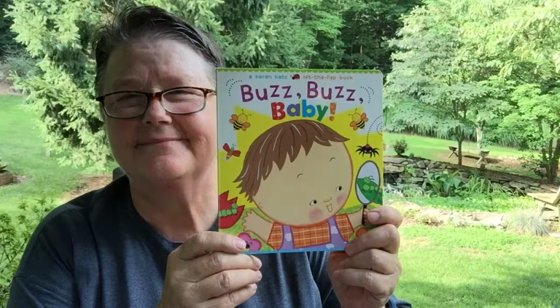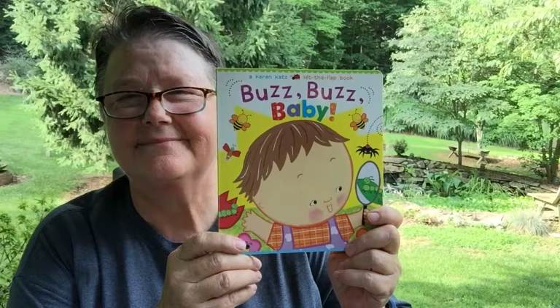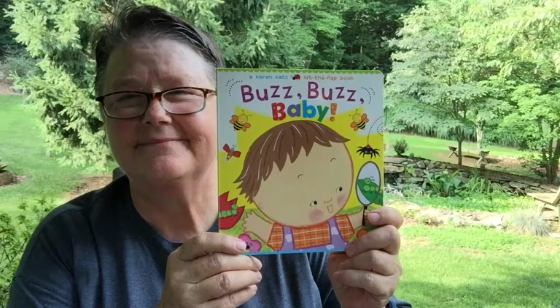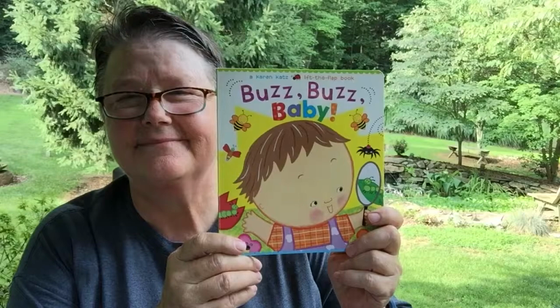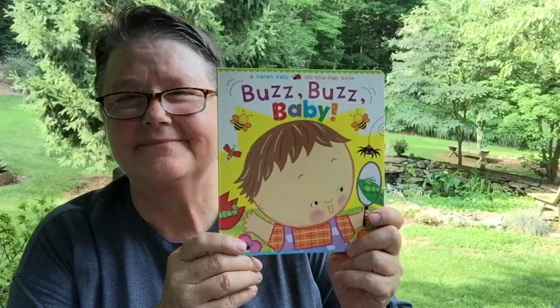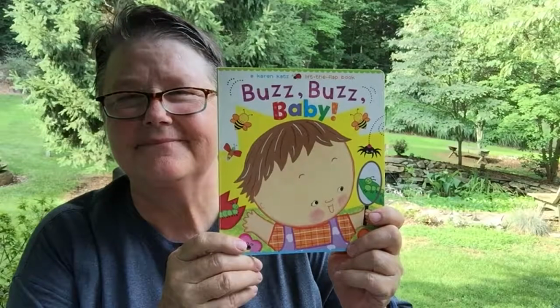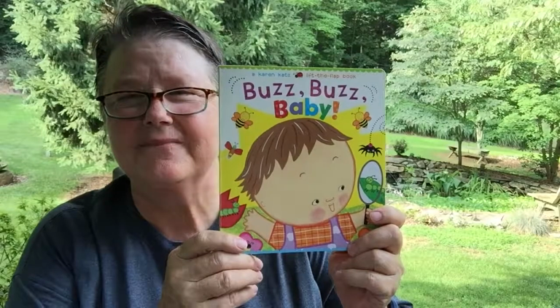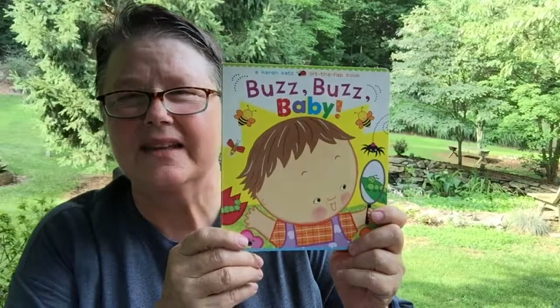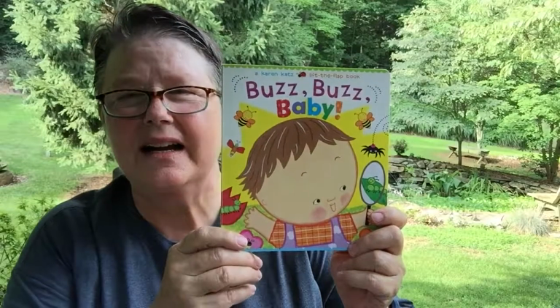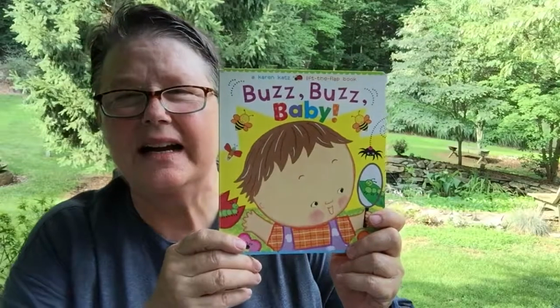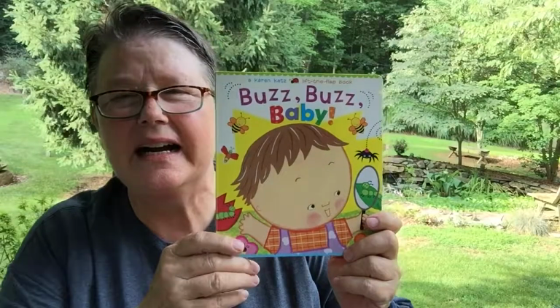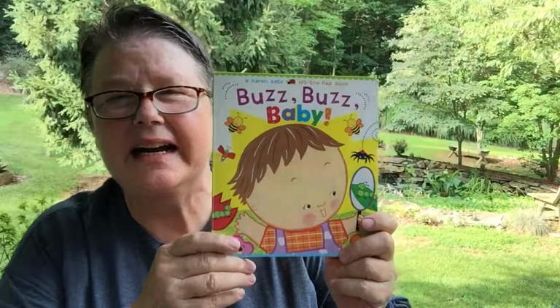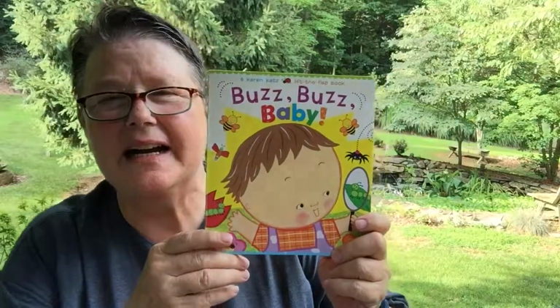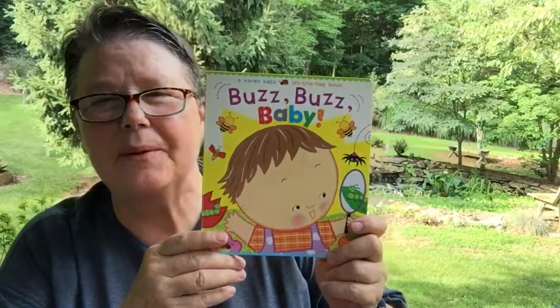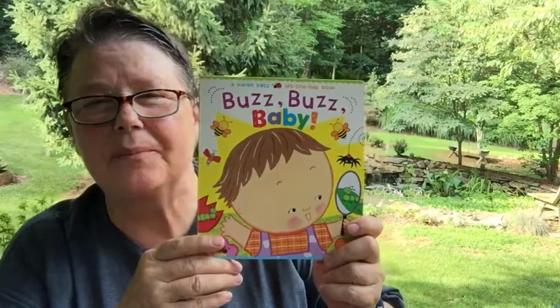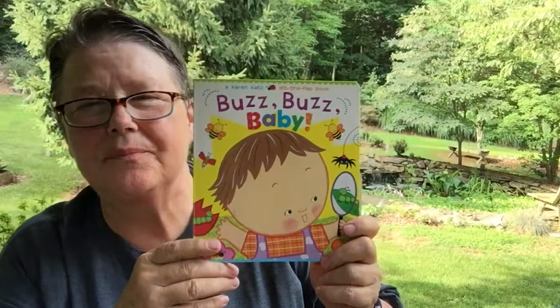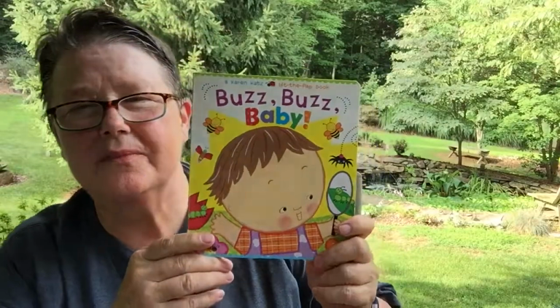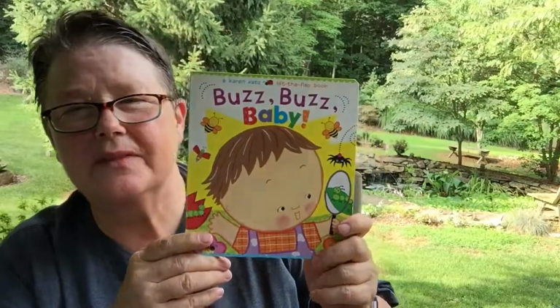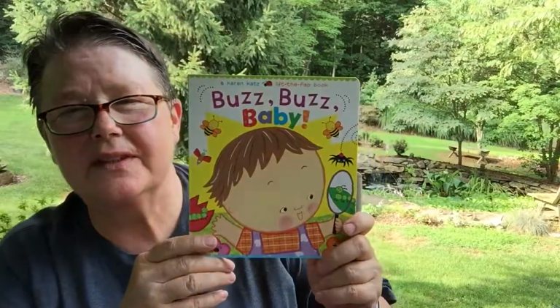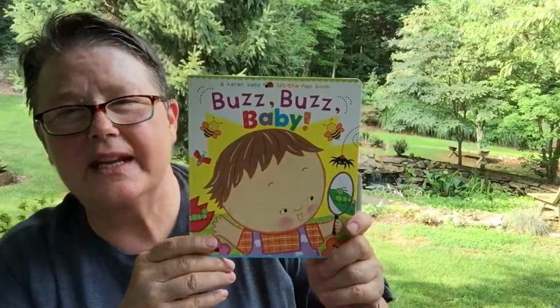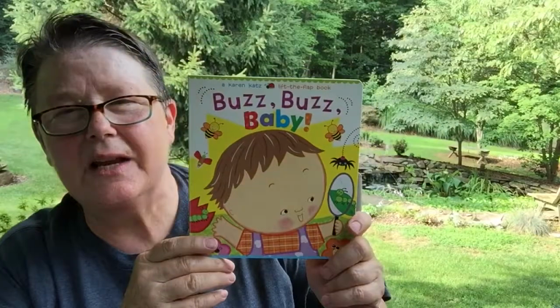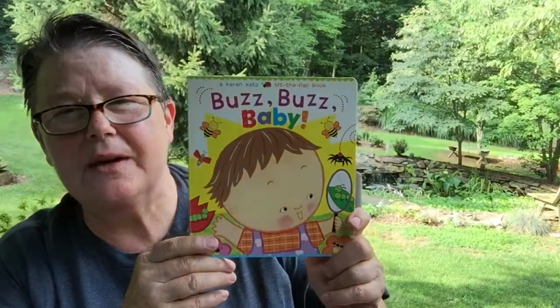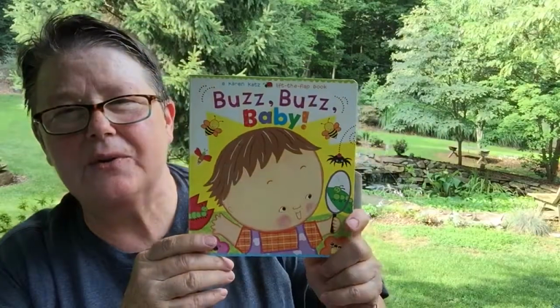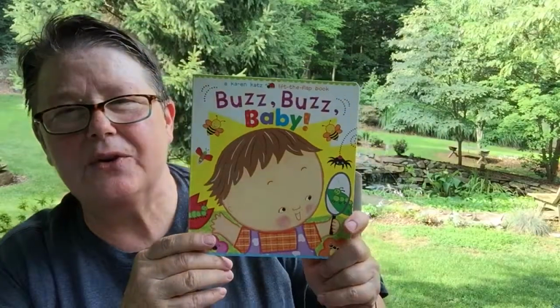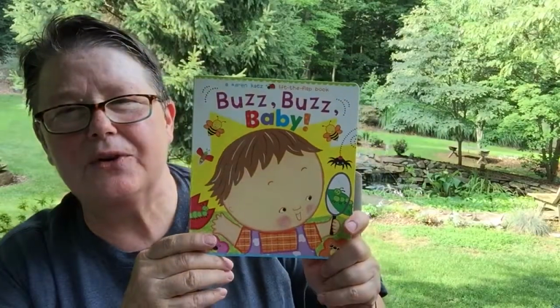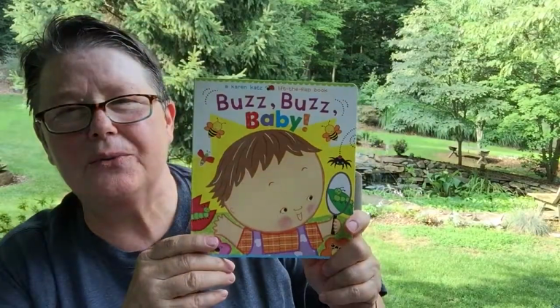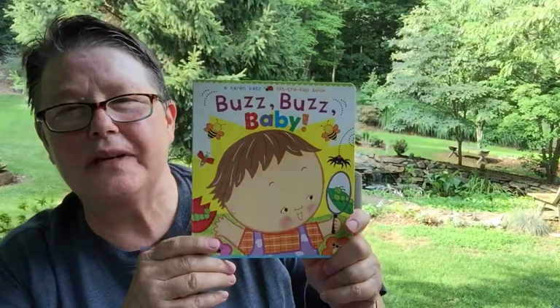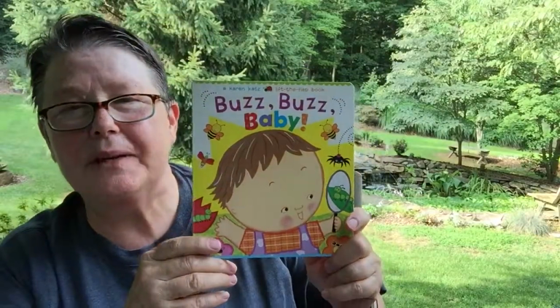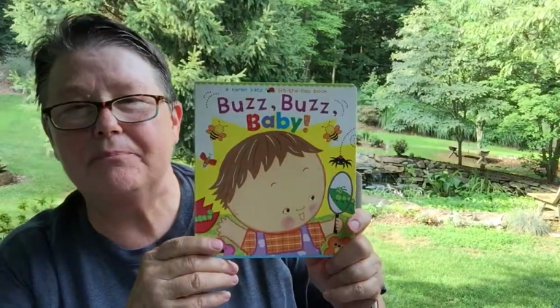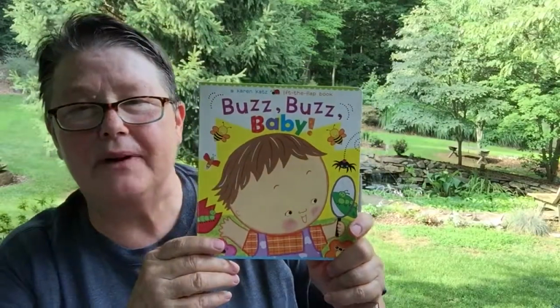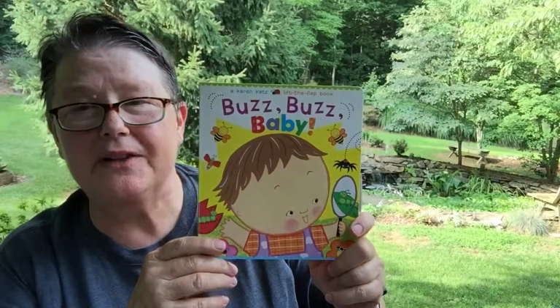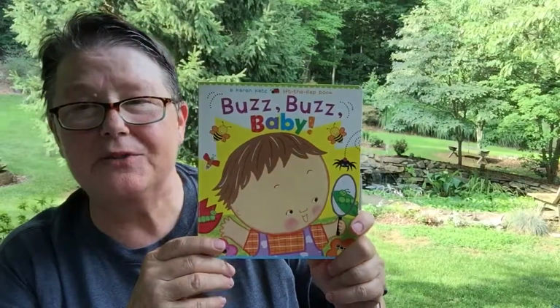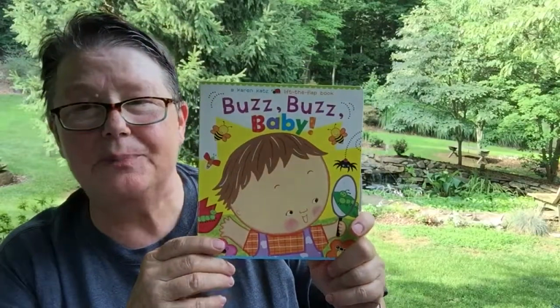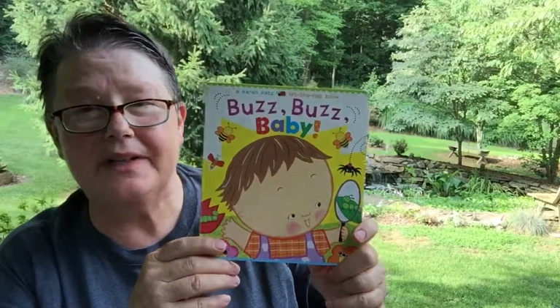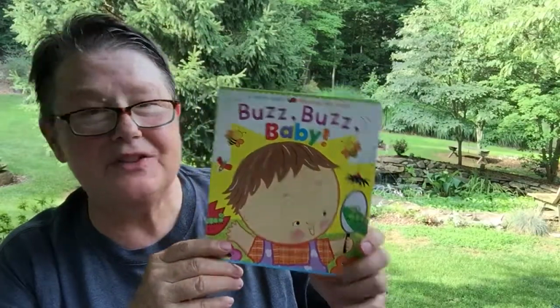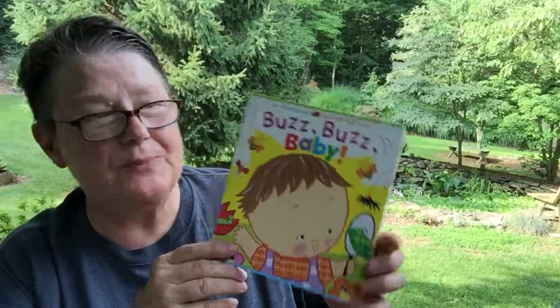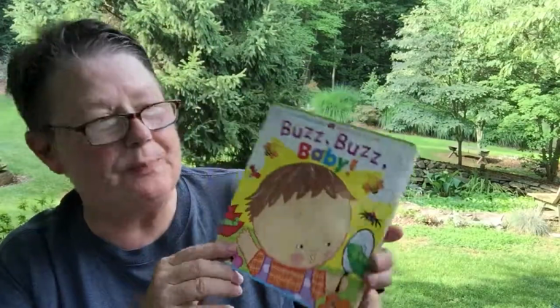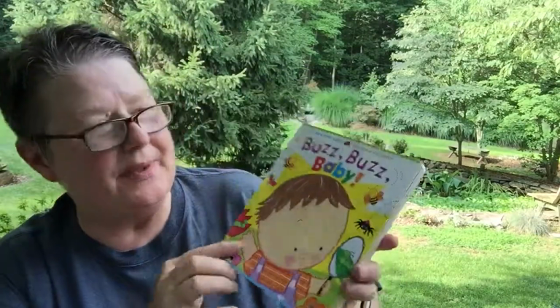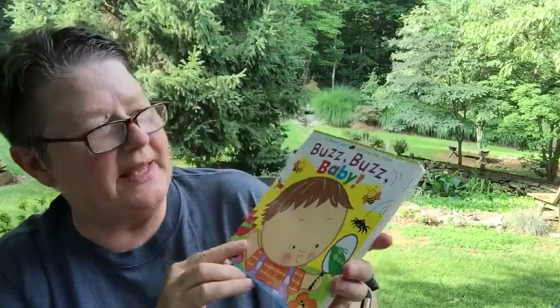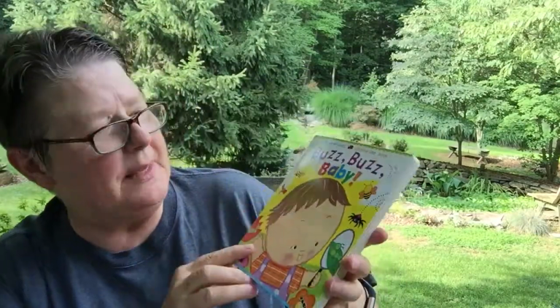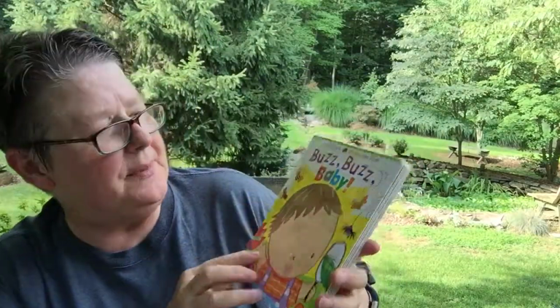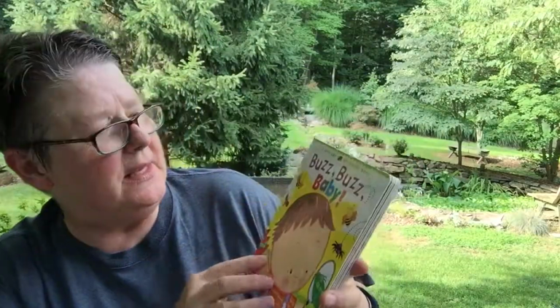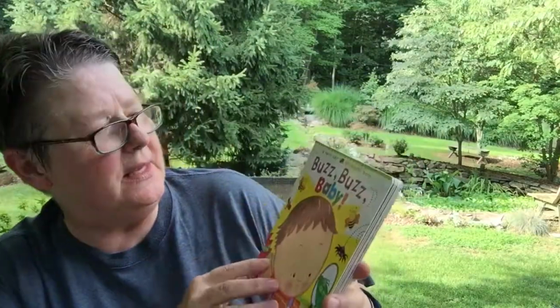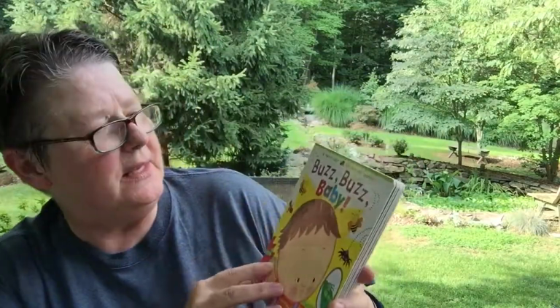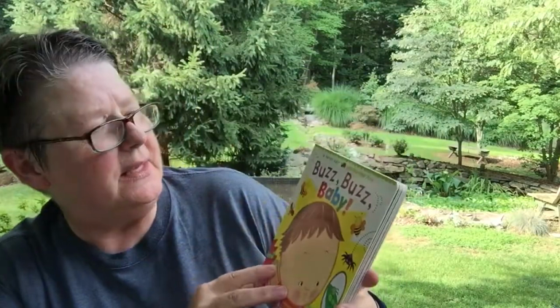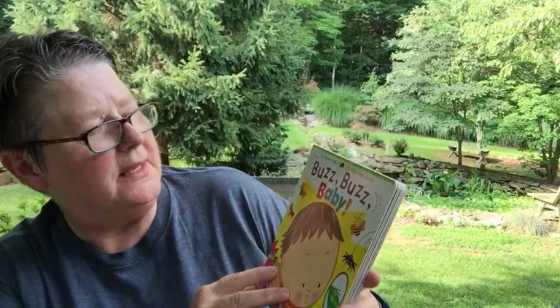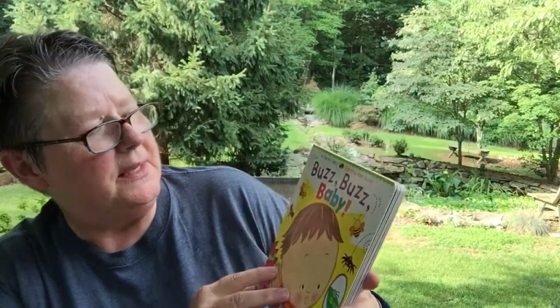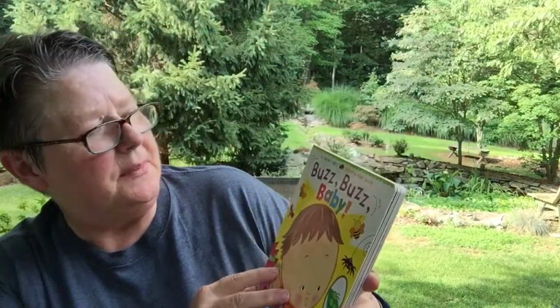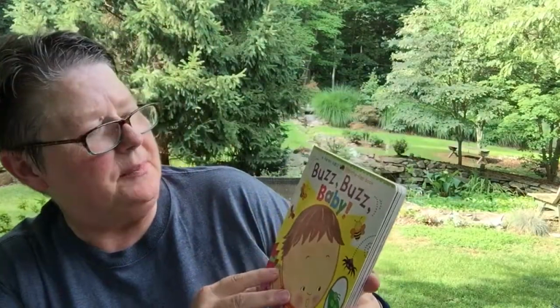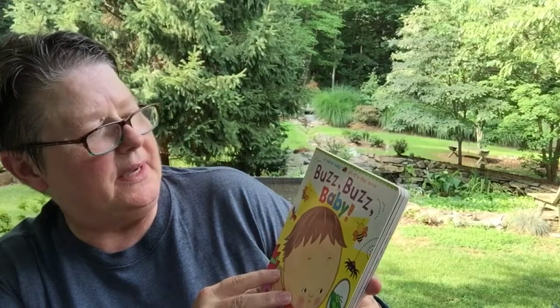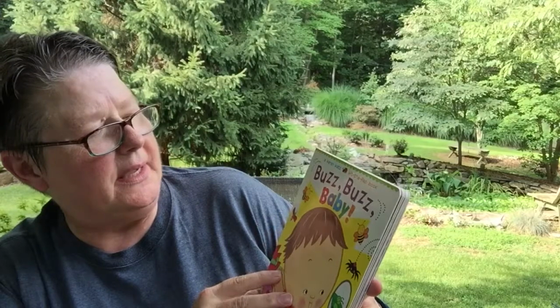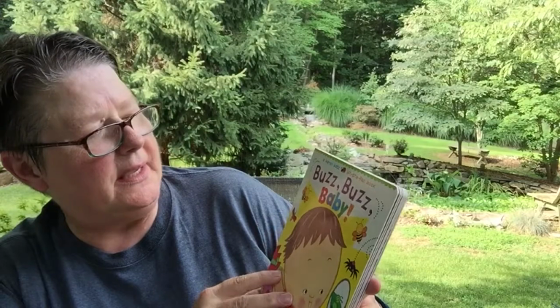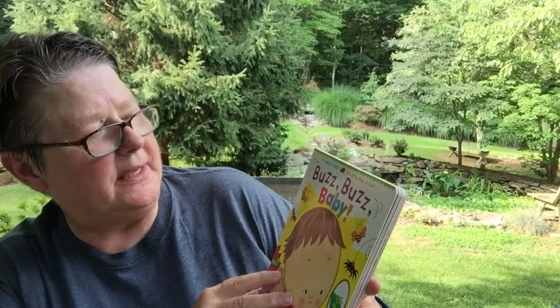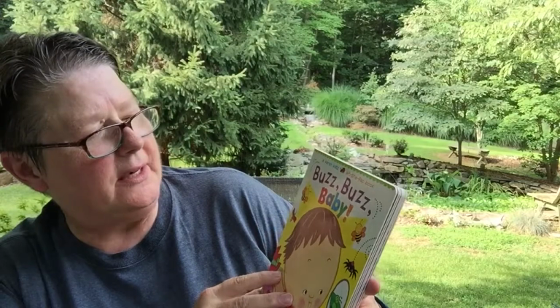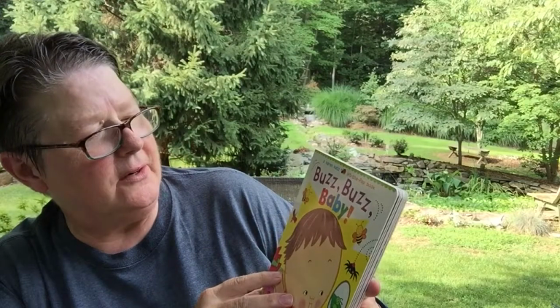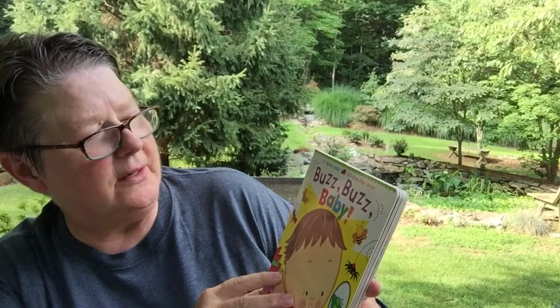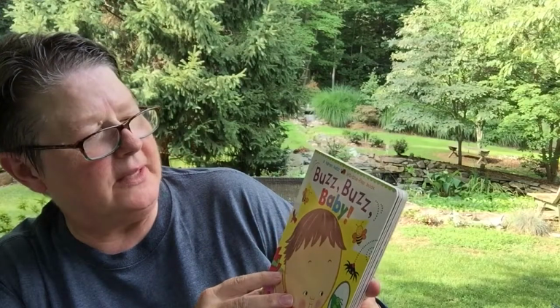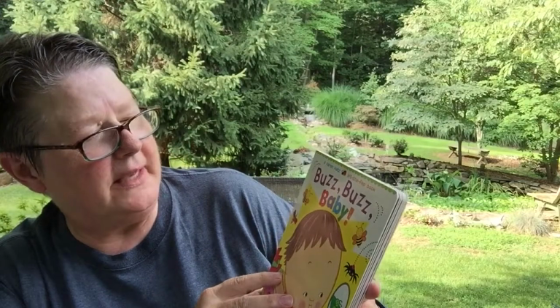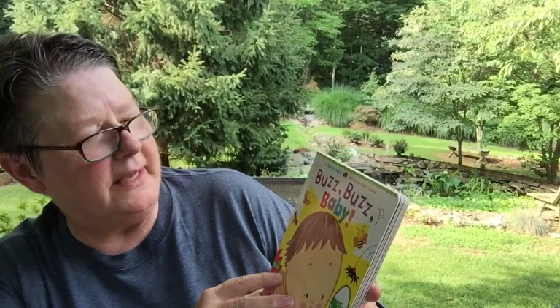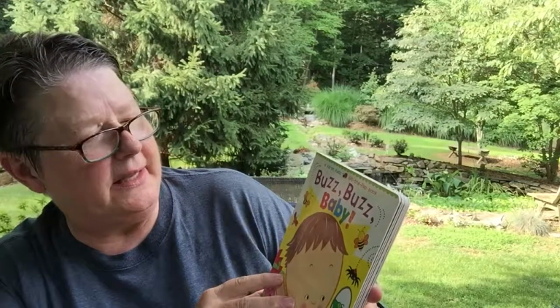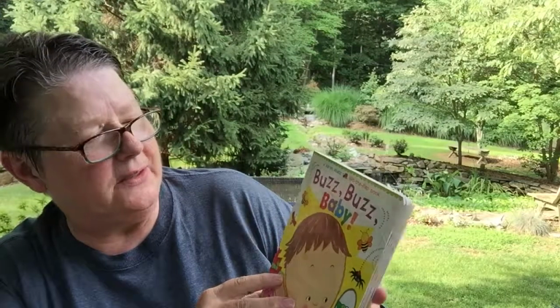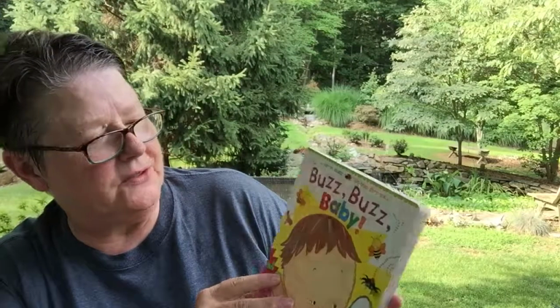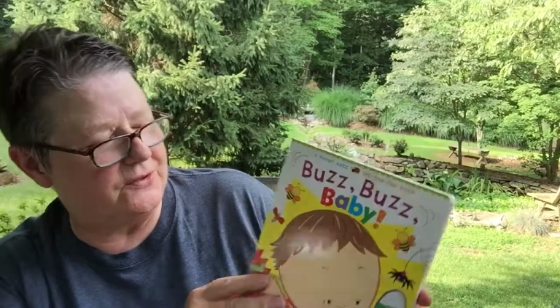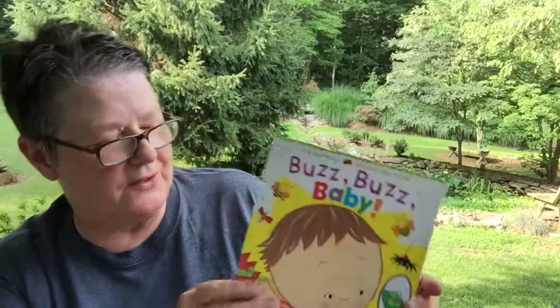Hi. Today I'm going to read Buzz Buzz Baby by Karen Katz.